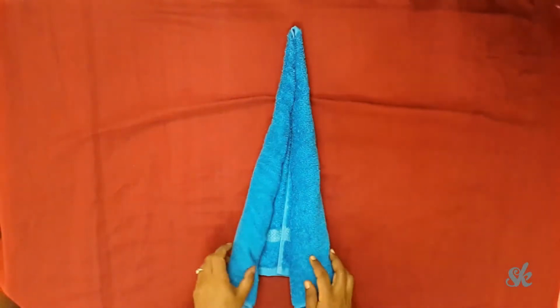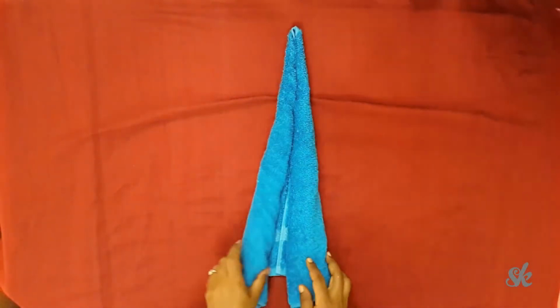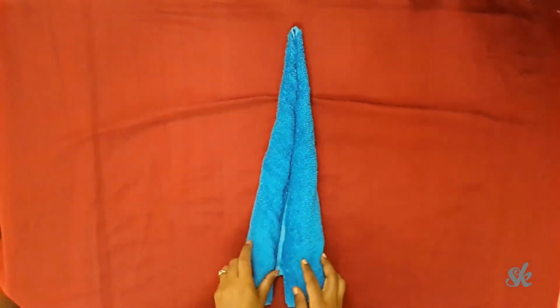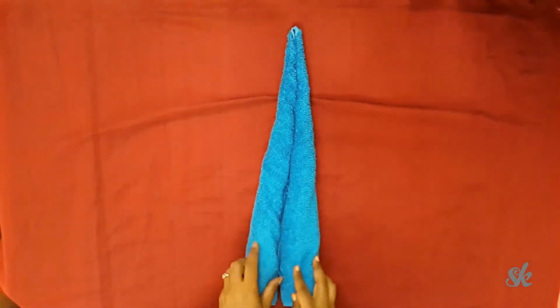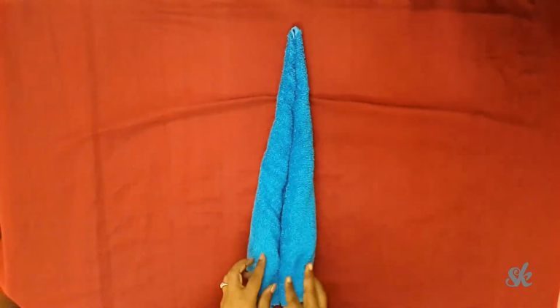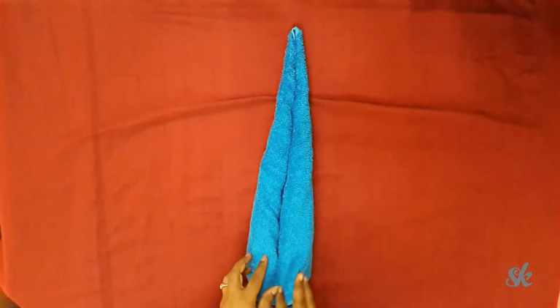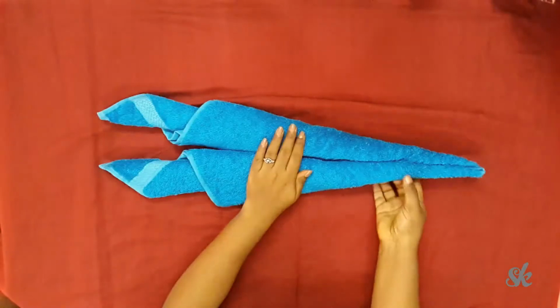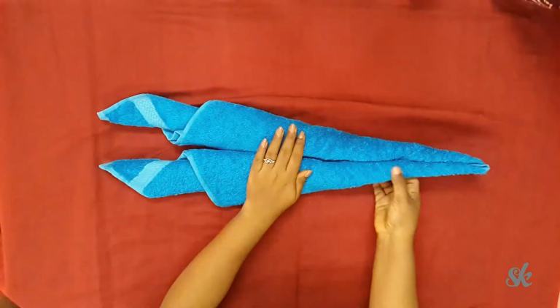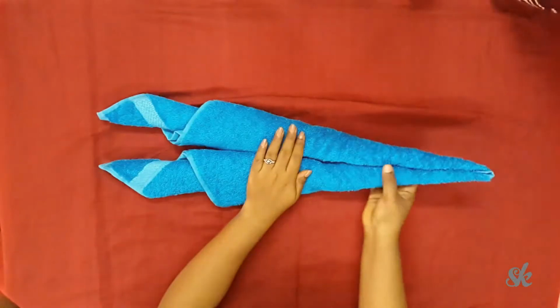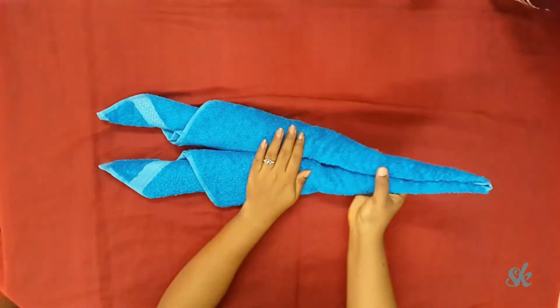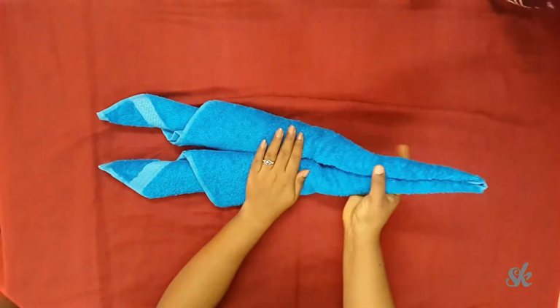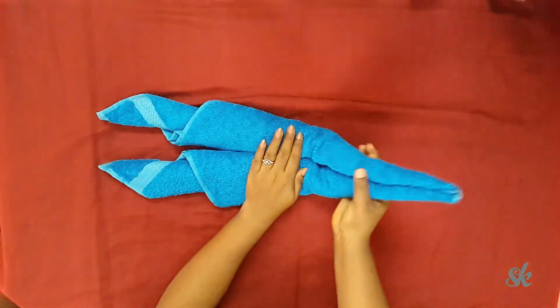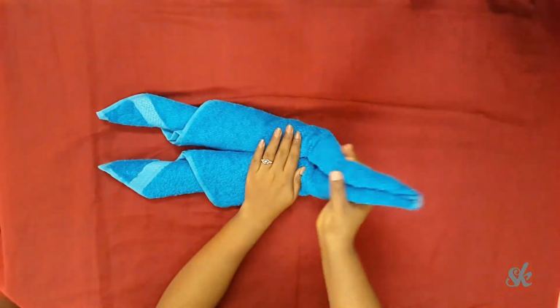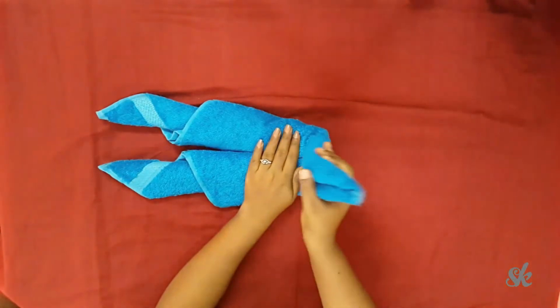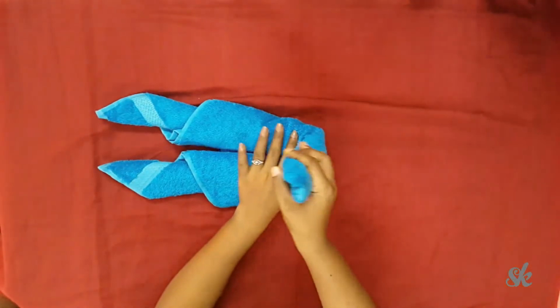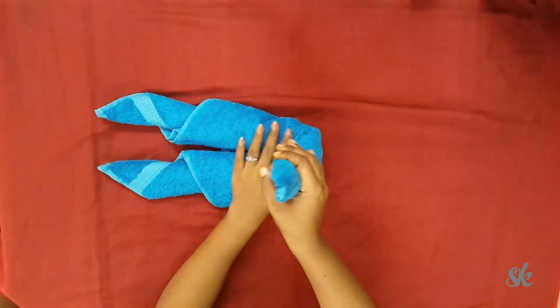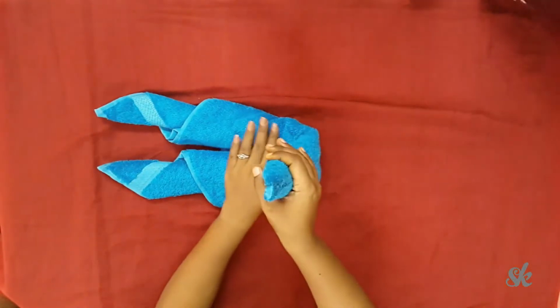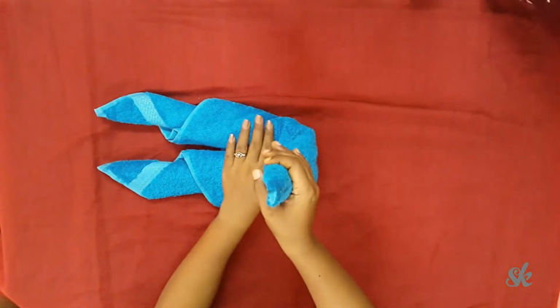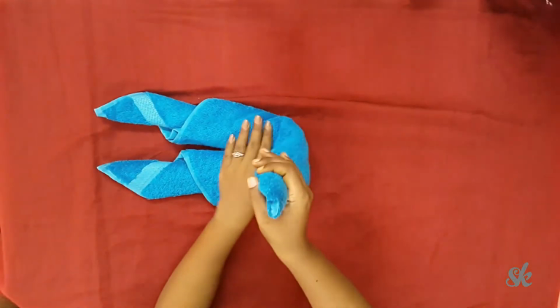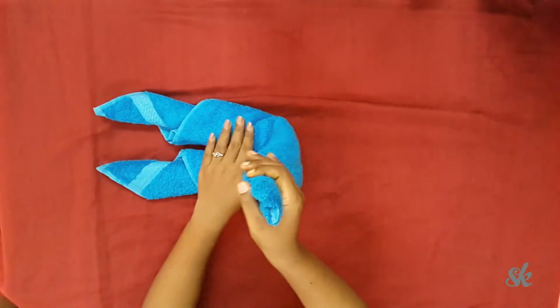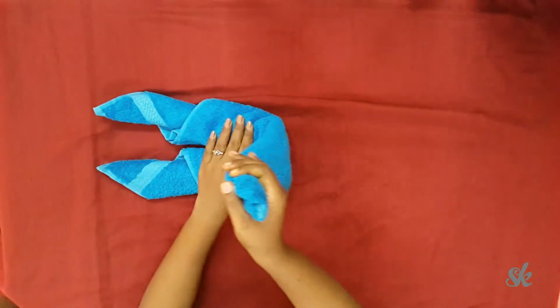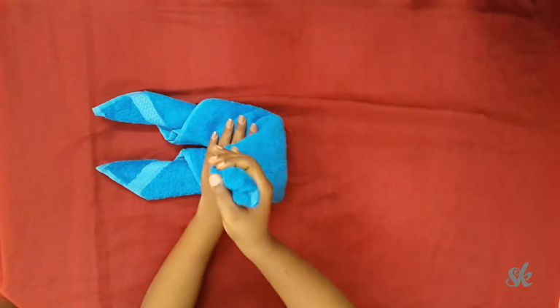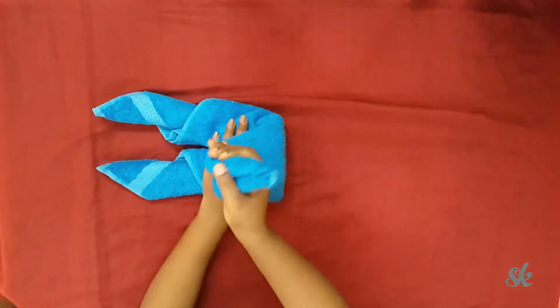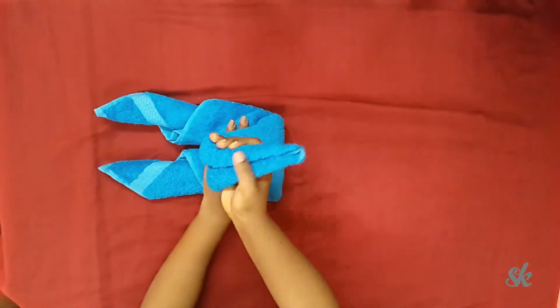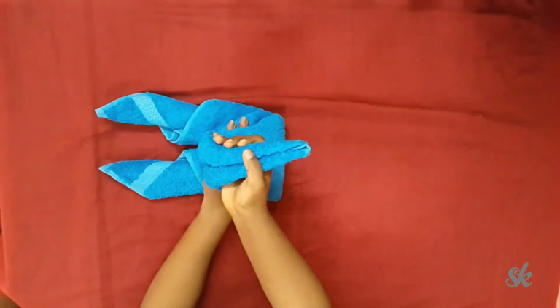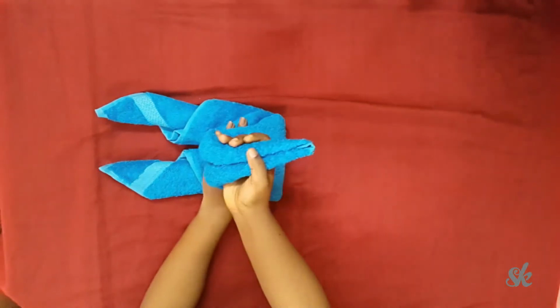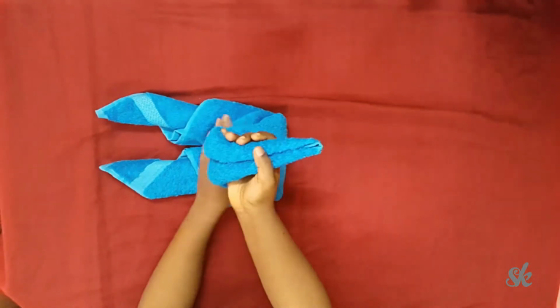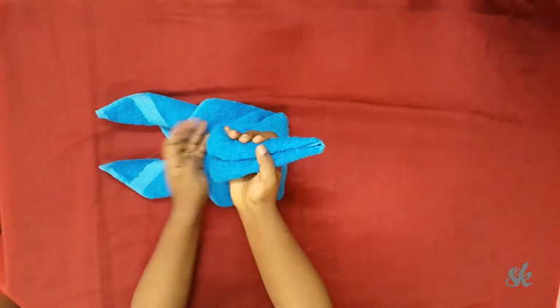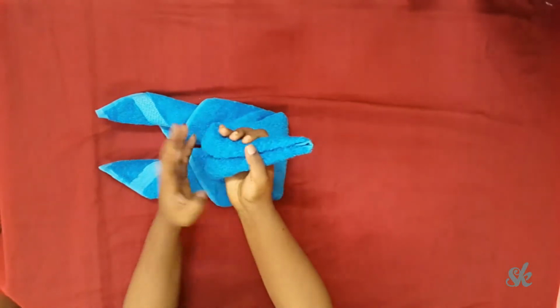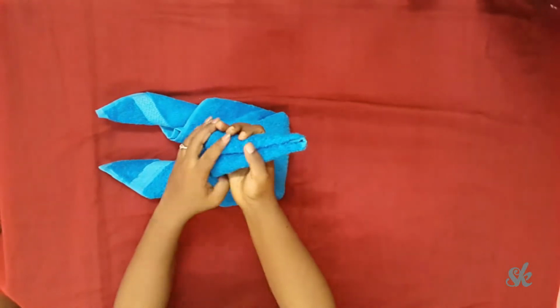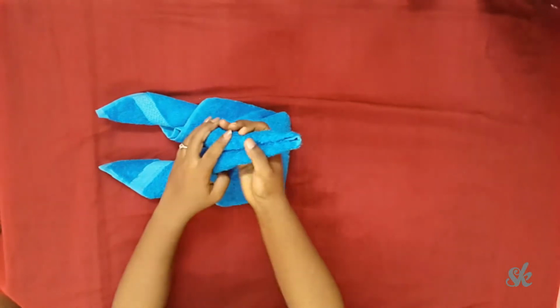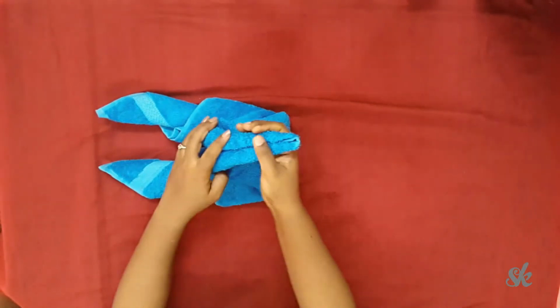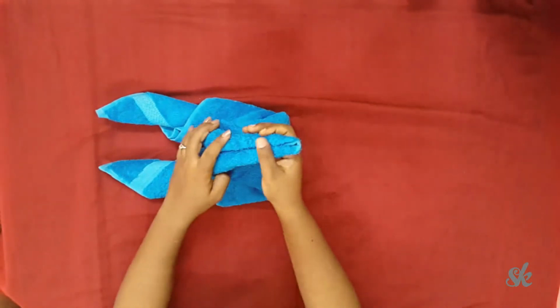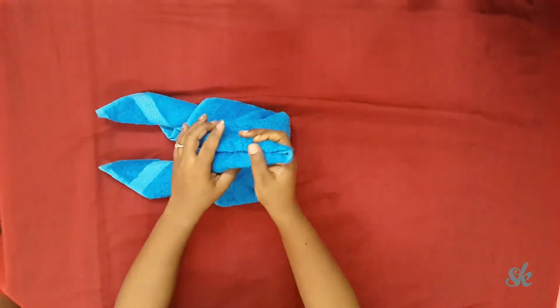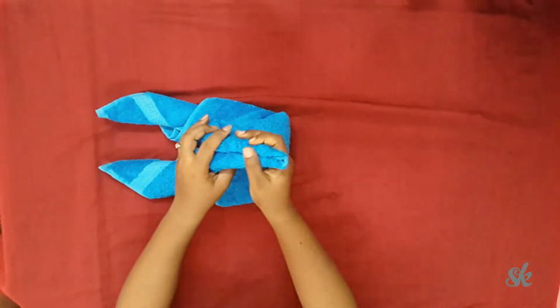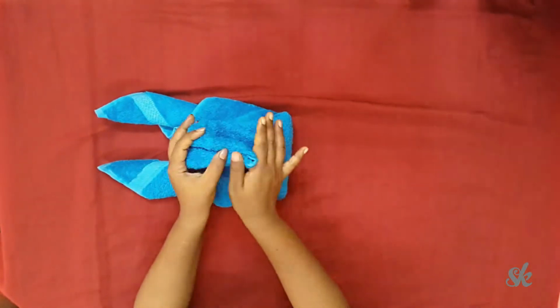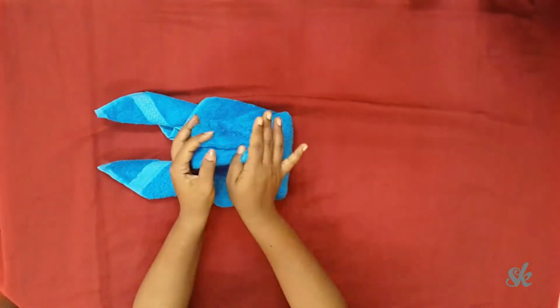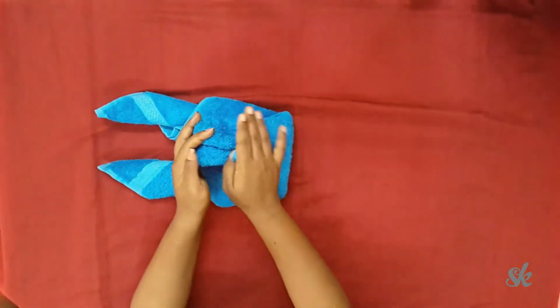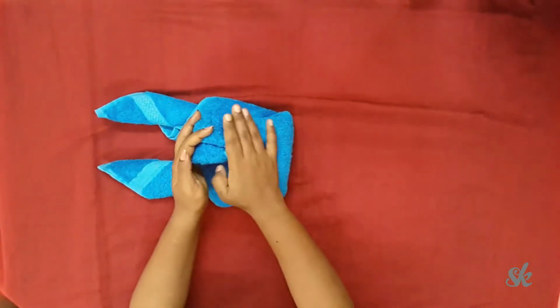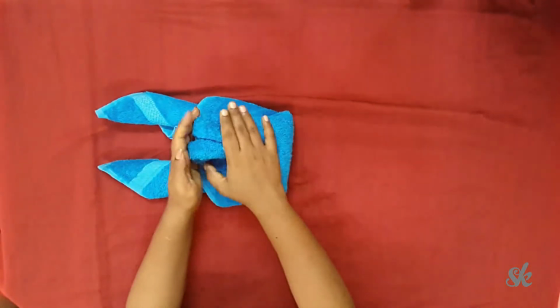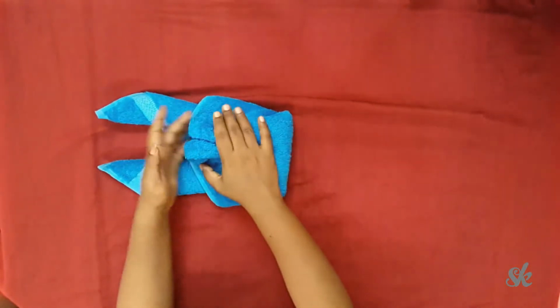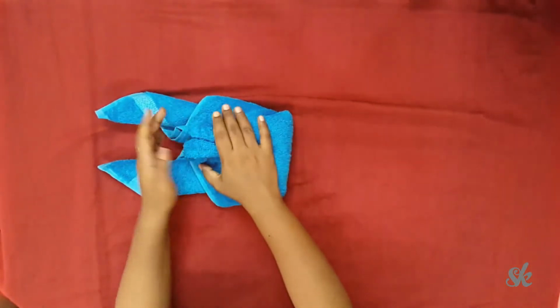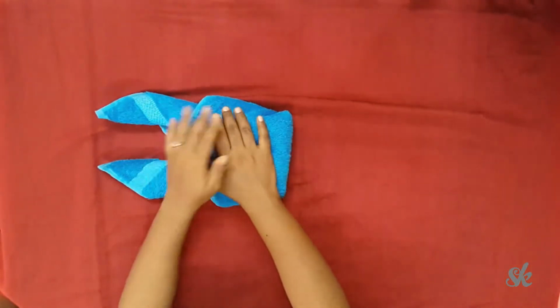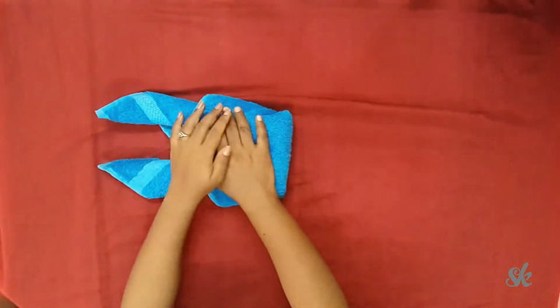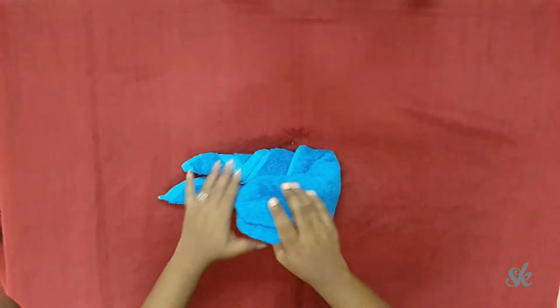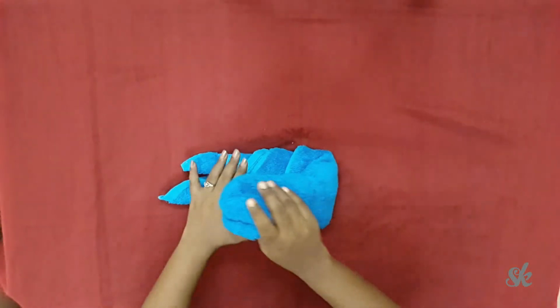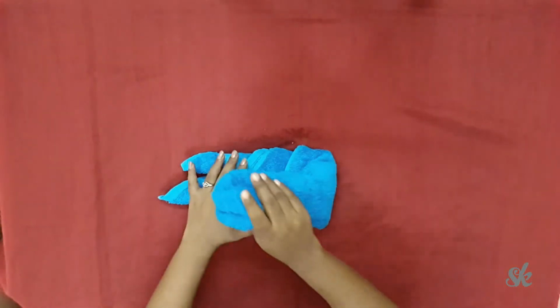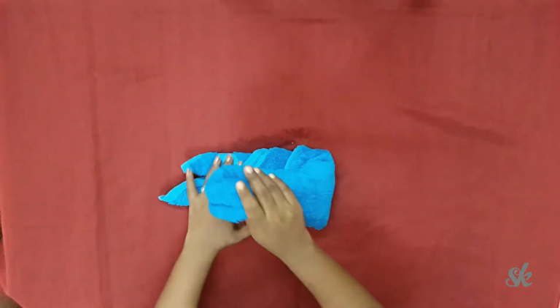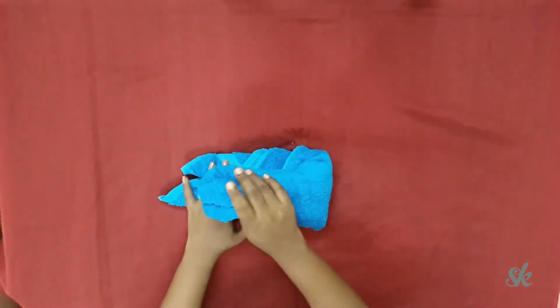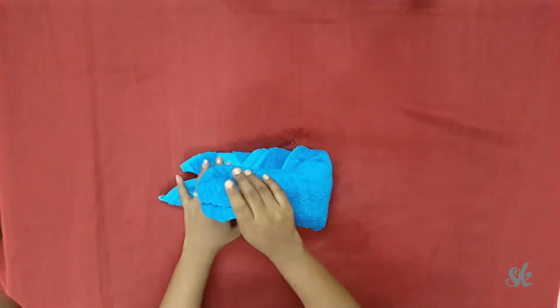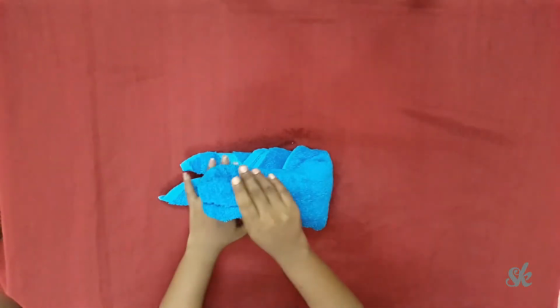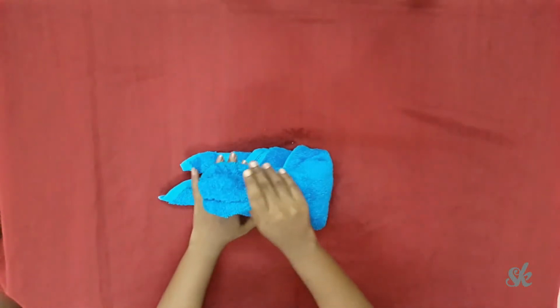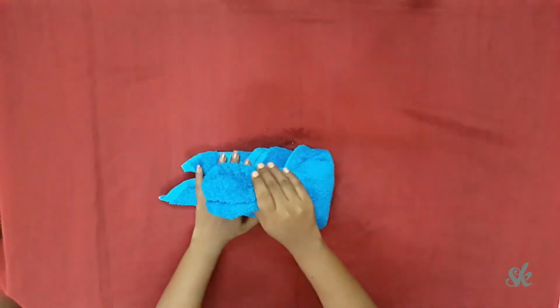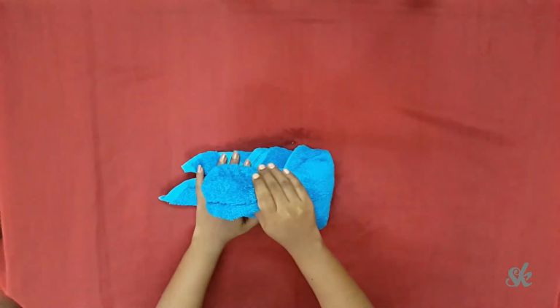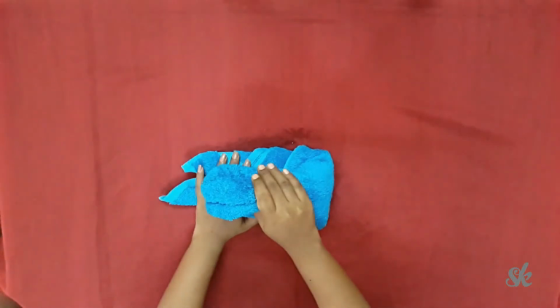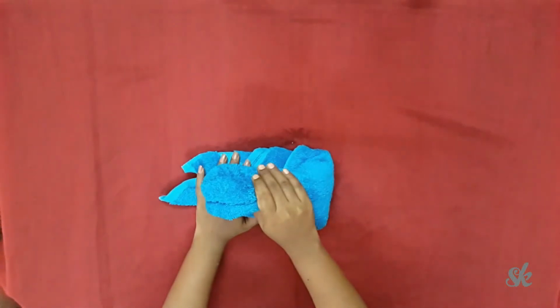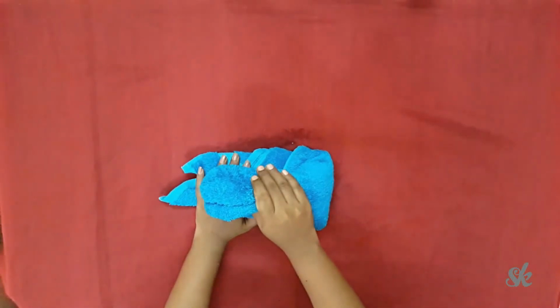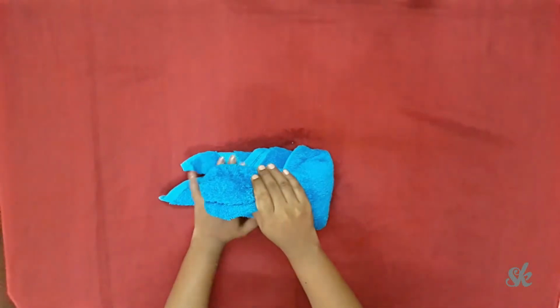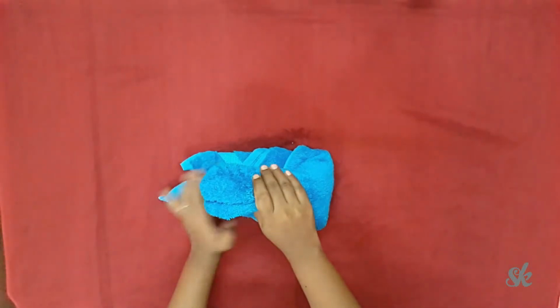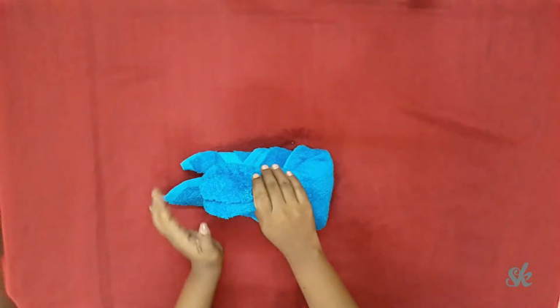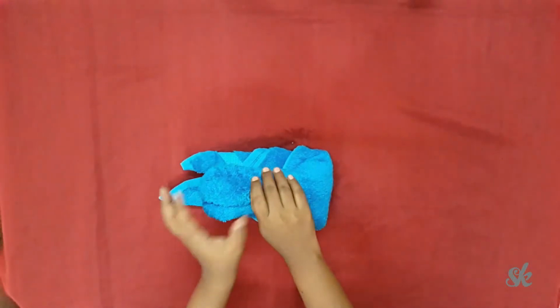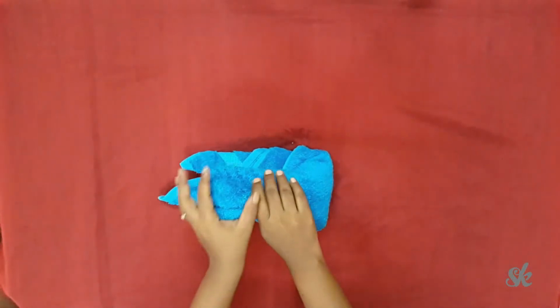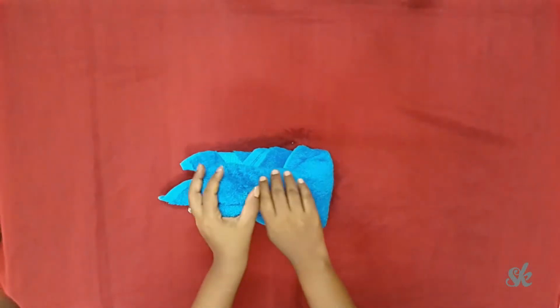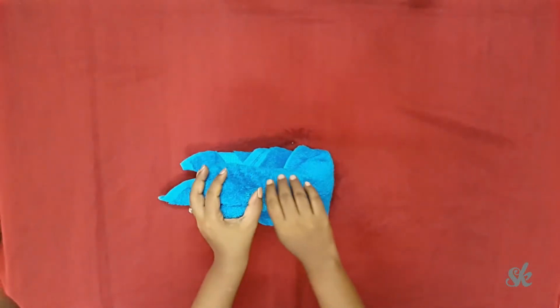Now fold it to form our S shape. Press it firmly to maintain the shape of our swan.